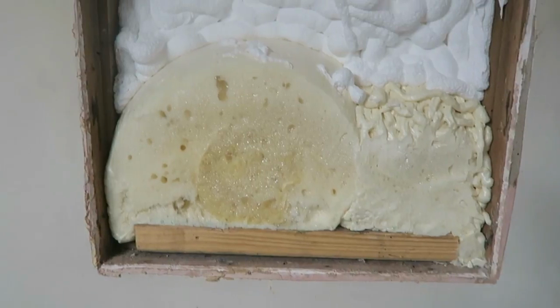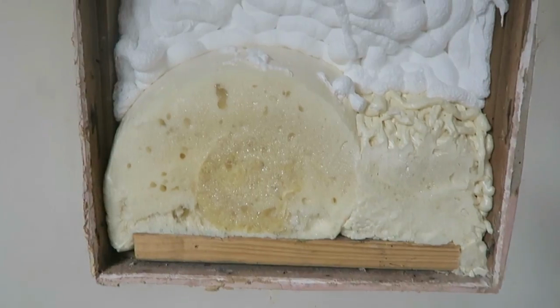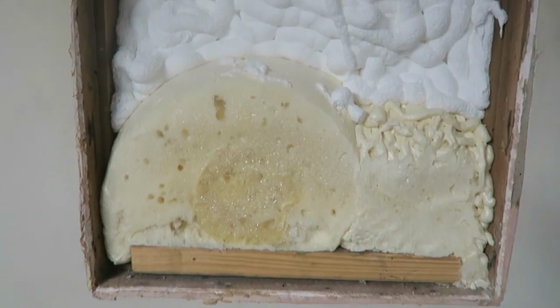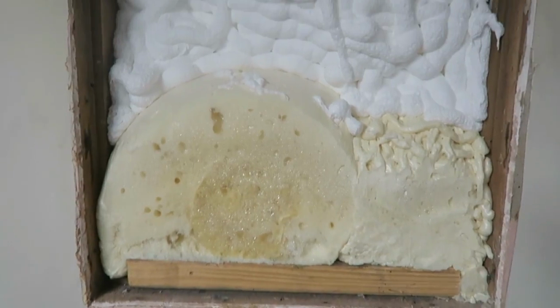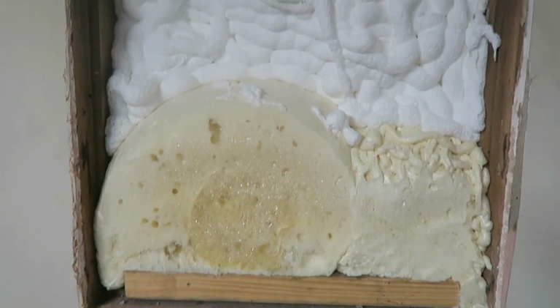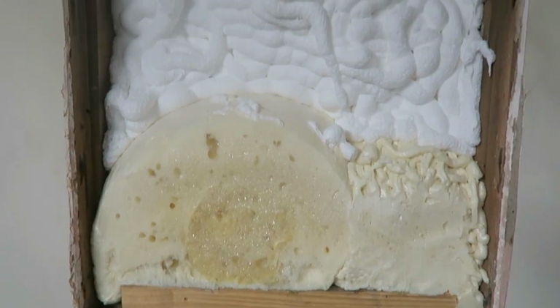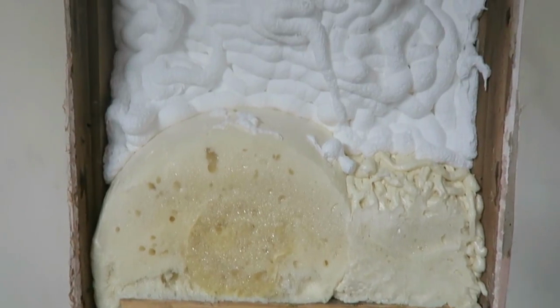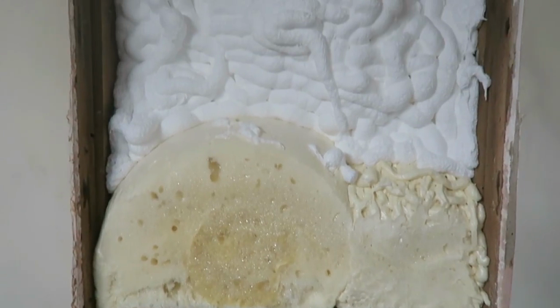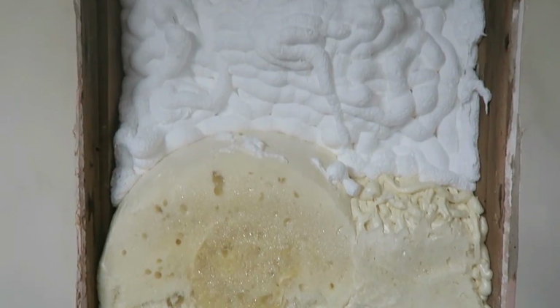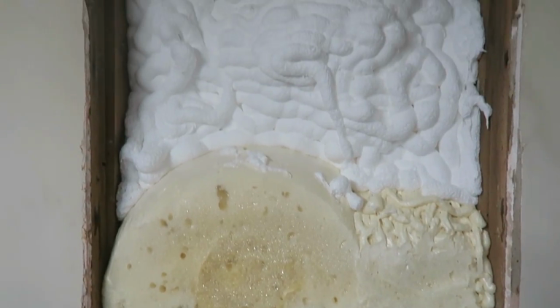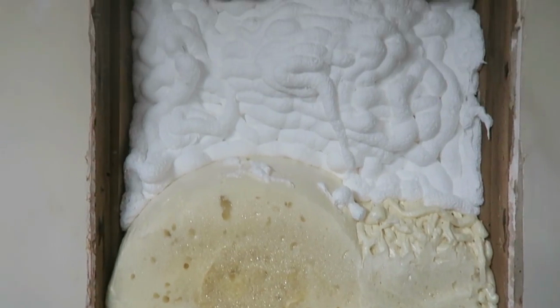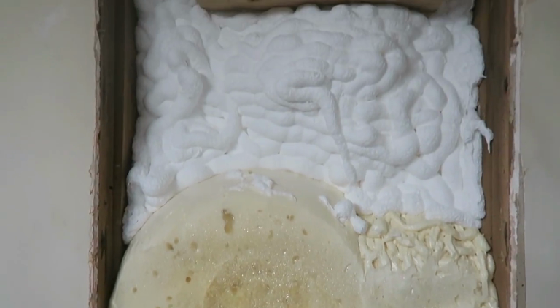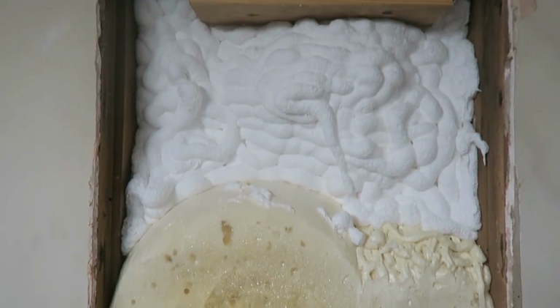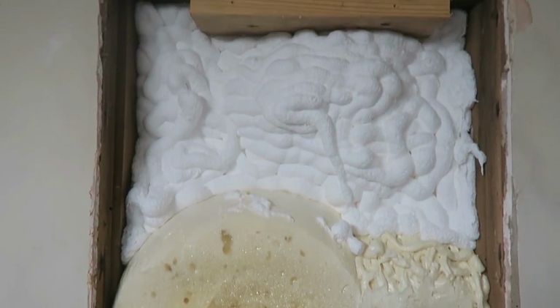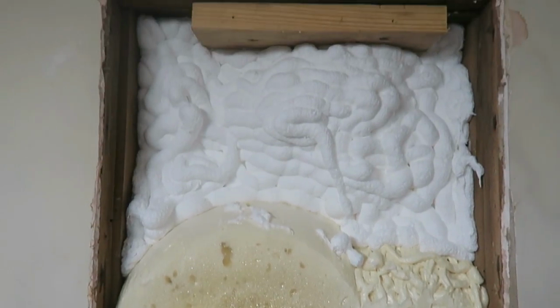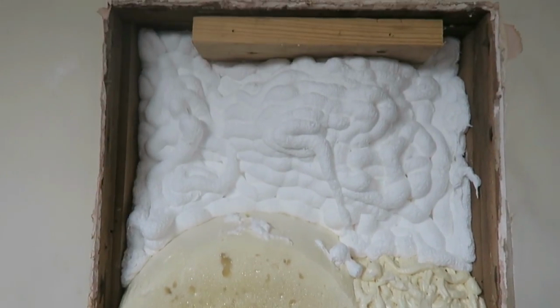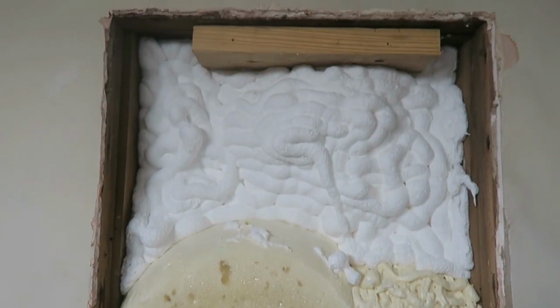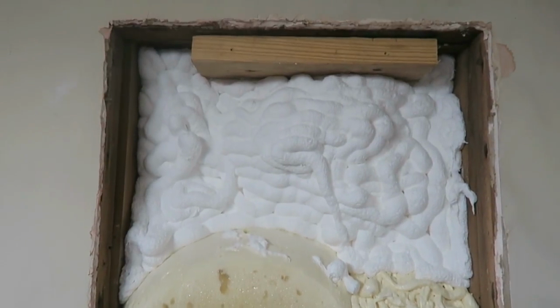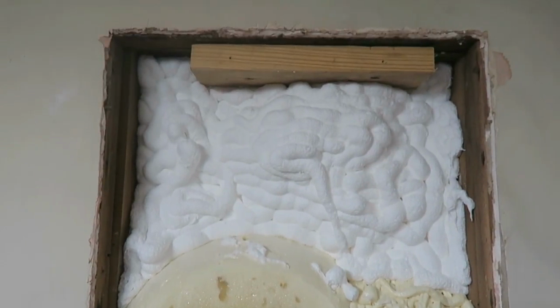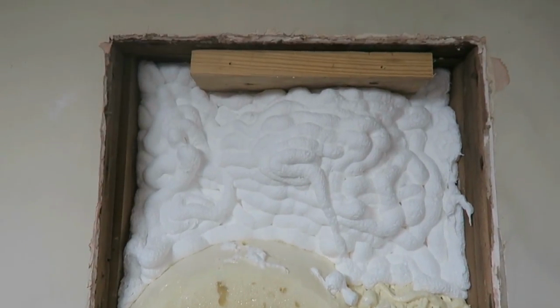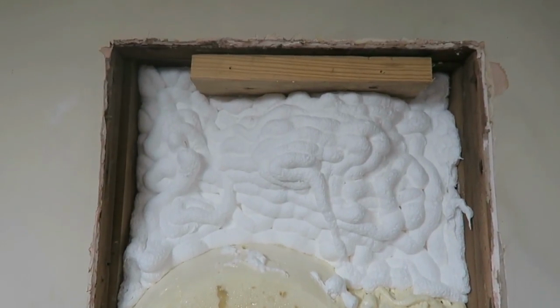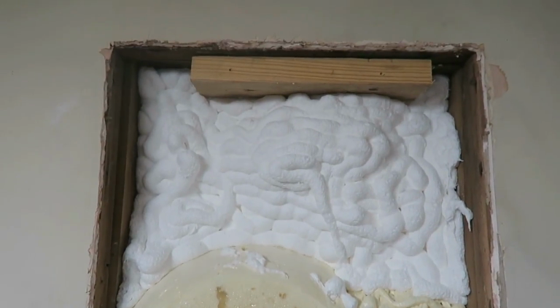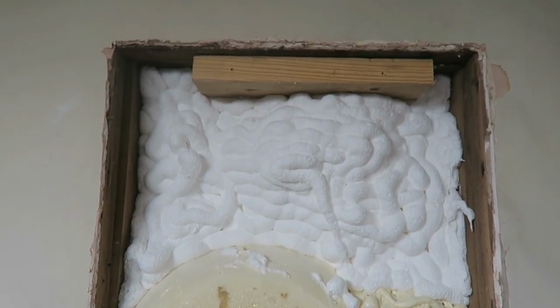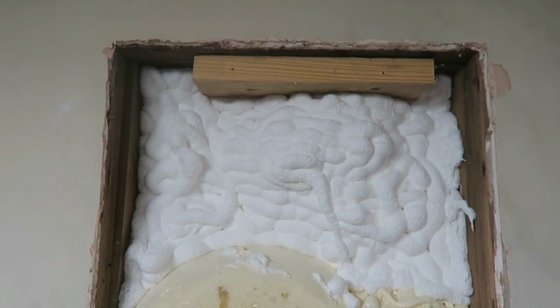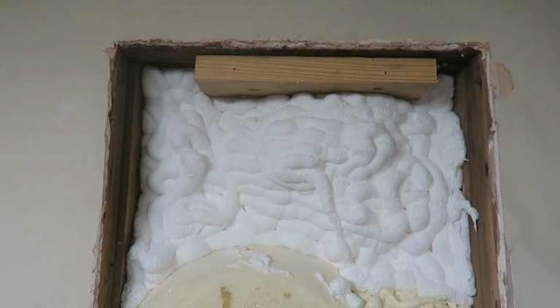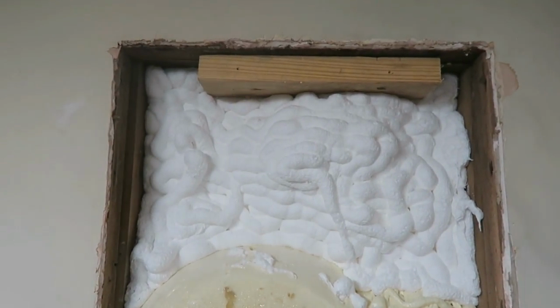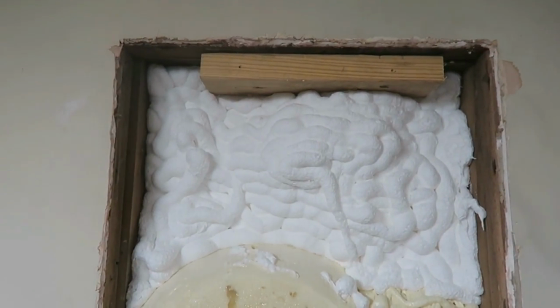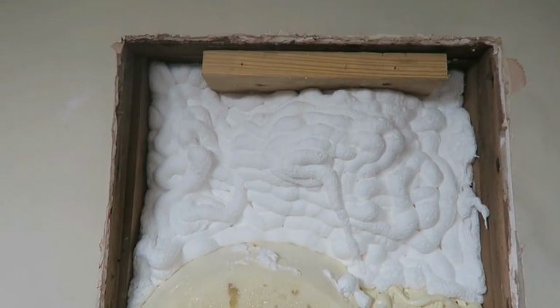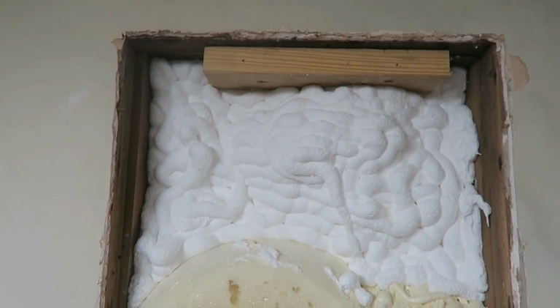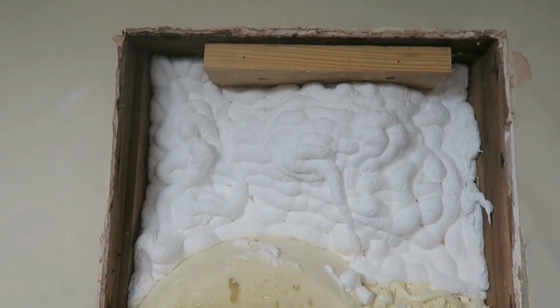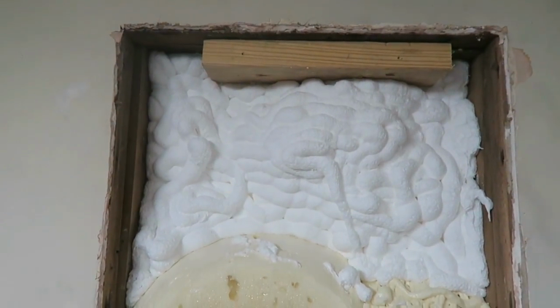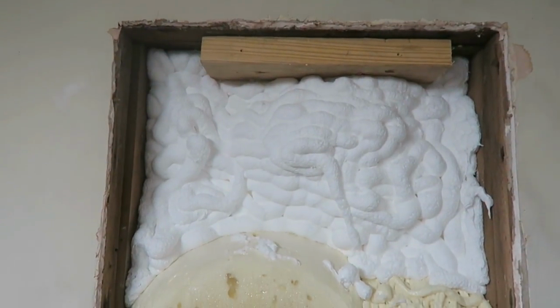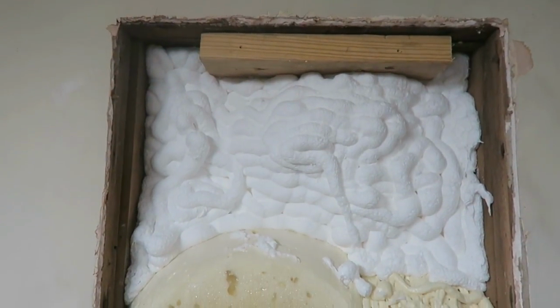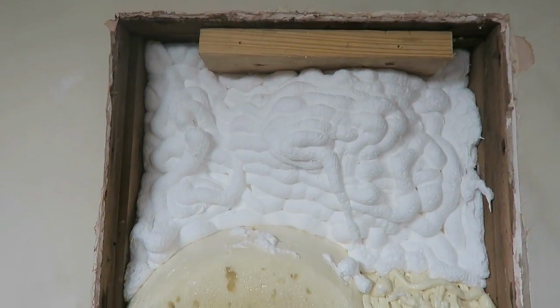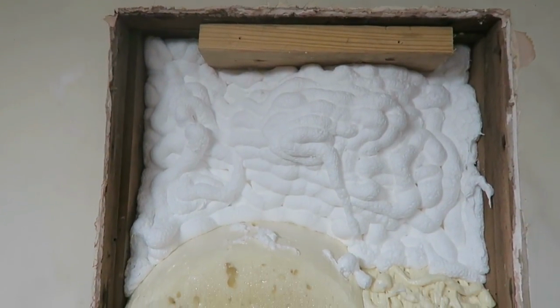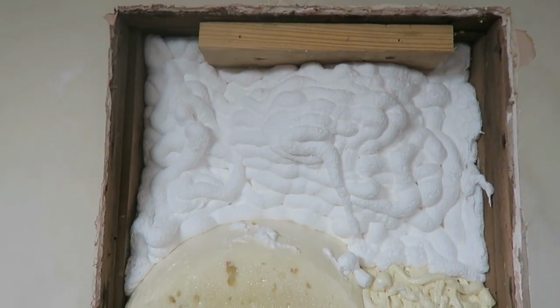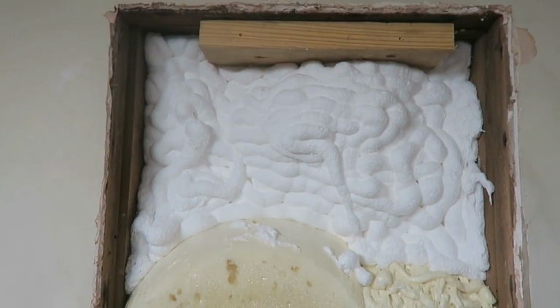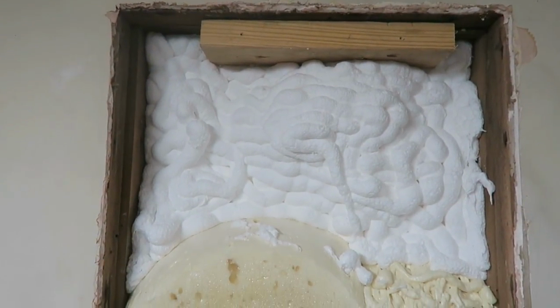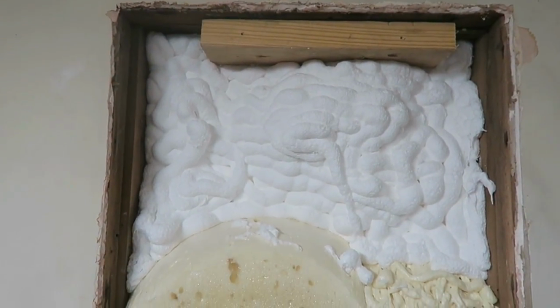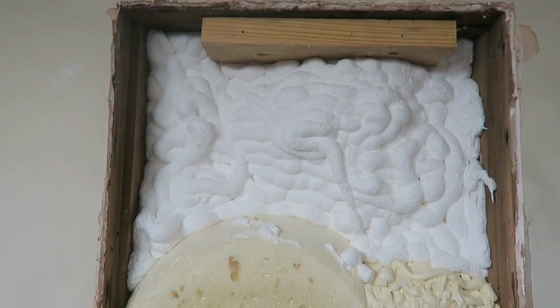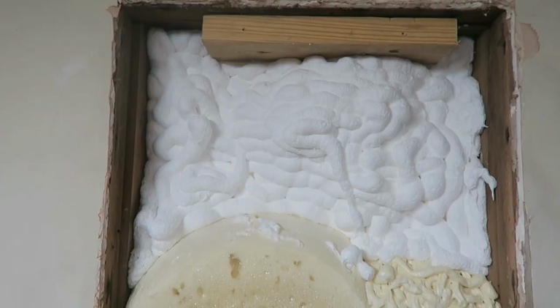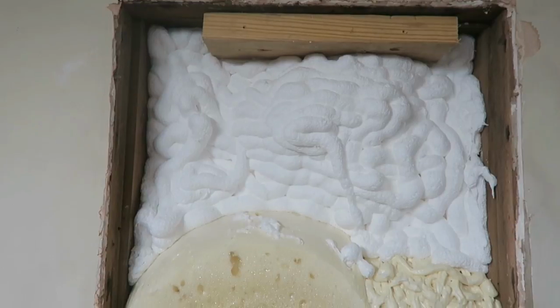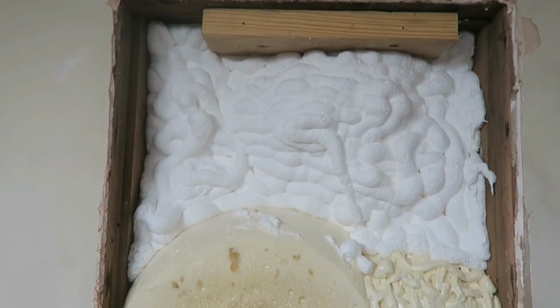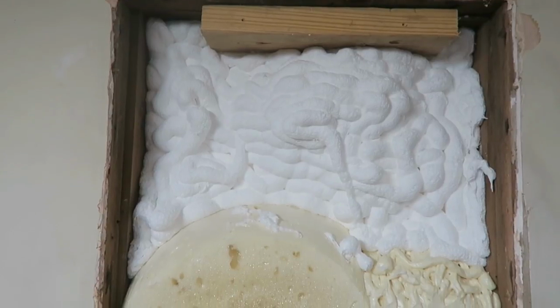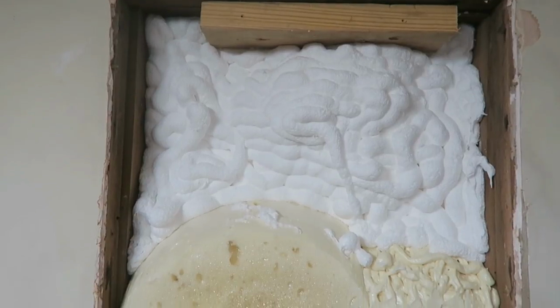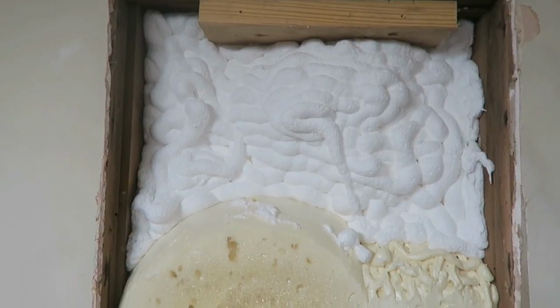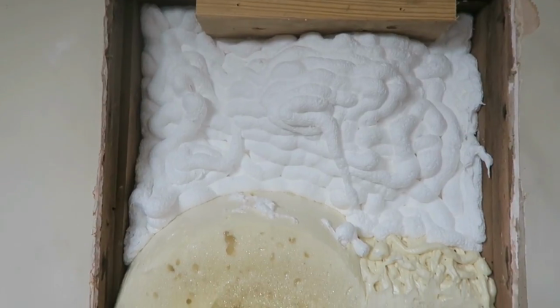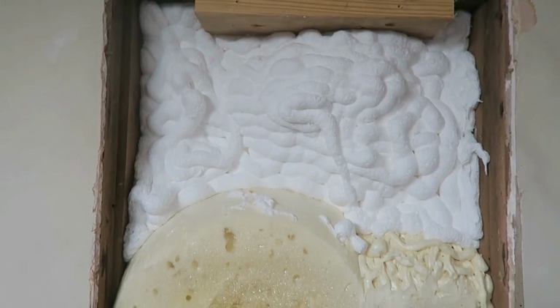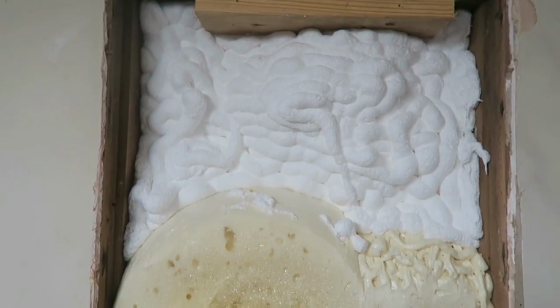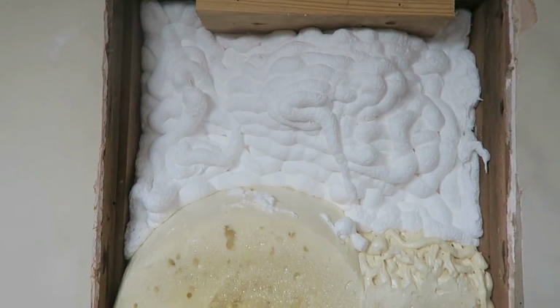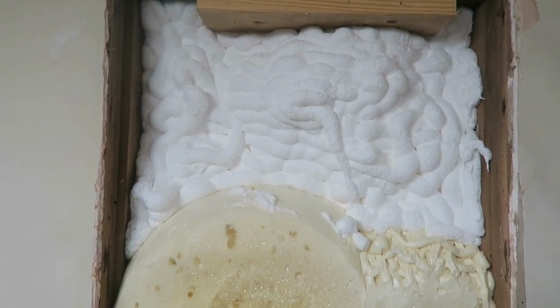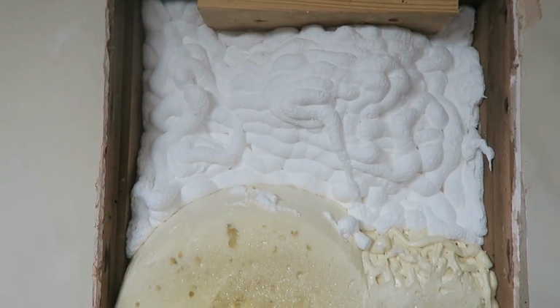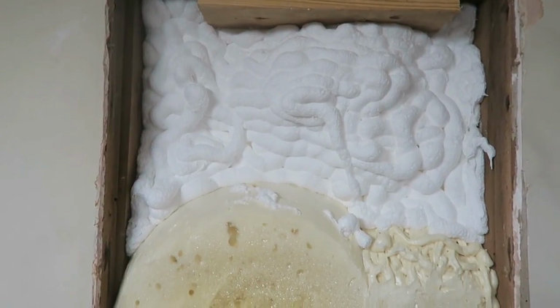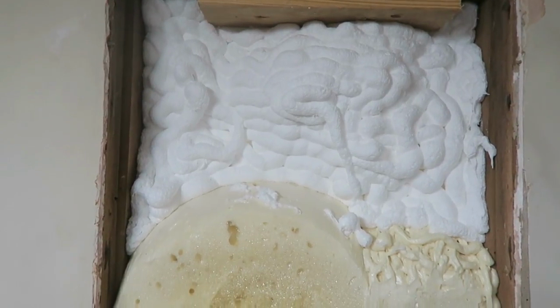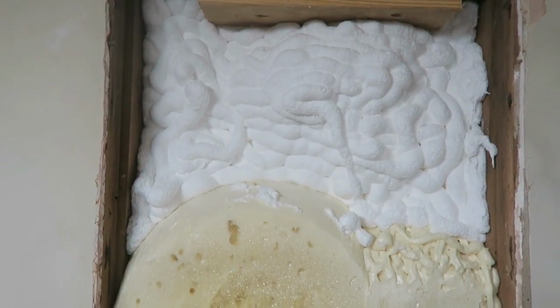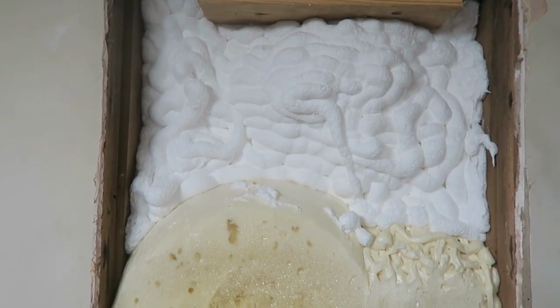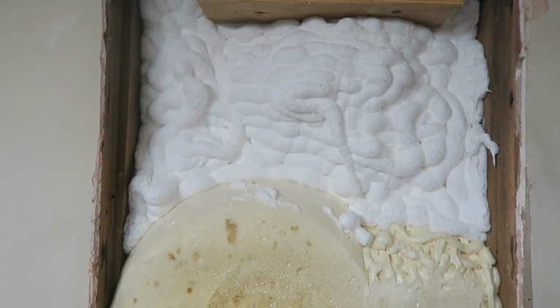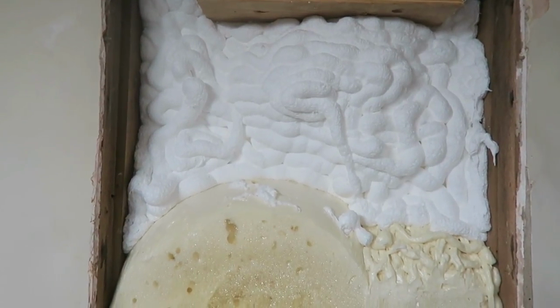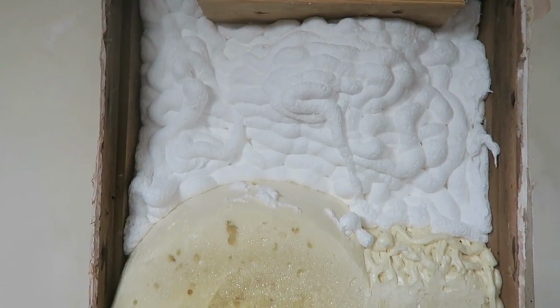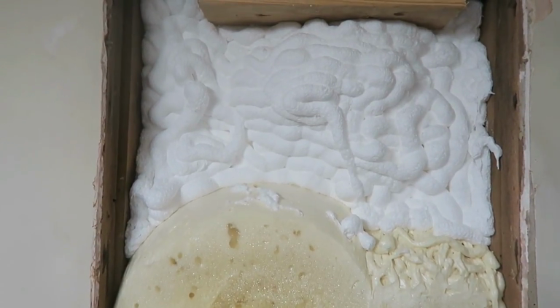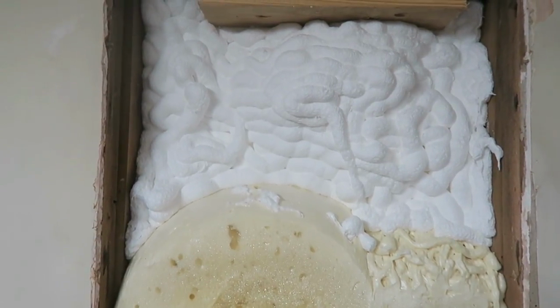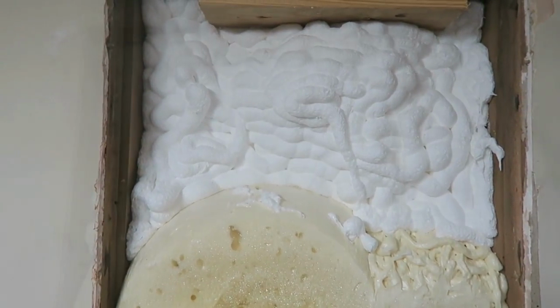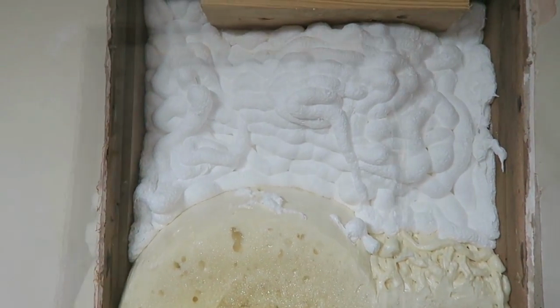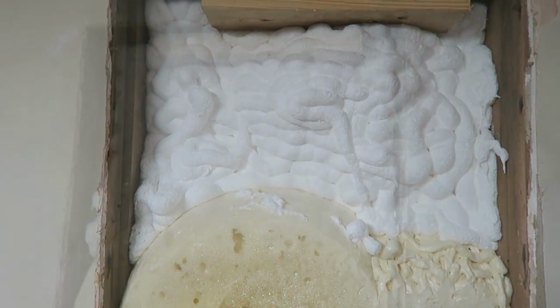Here's what one more can looks like in here. Filled that top pretty good. I went a little bit slower this time and it seemed to work better — a little bit better coverage.